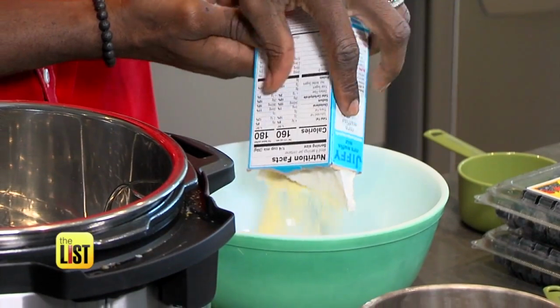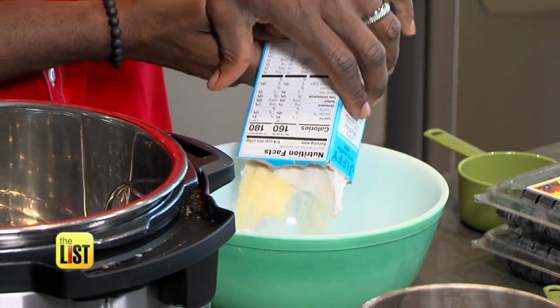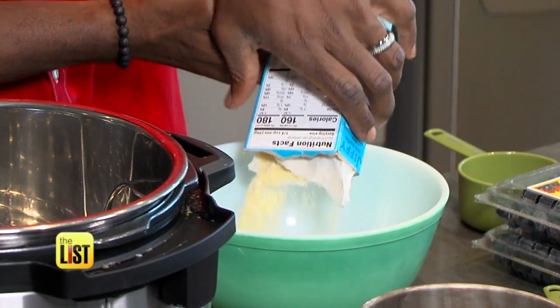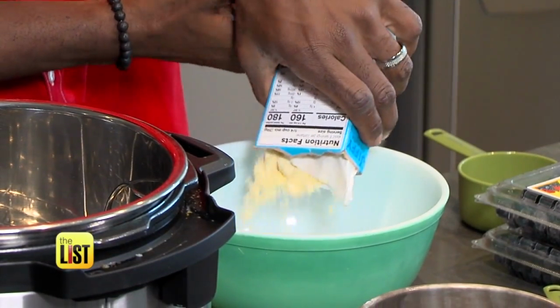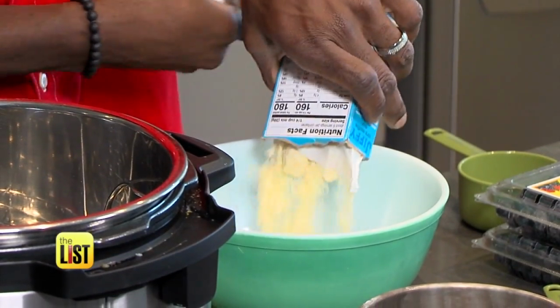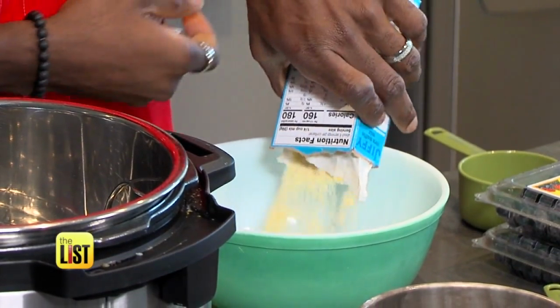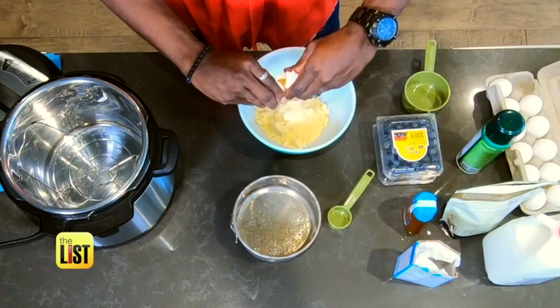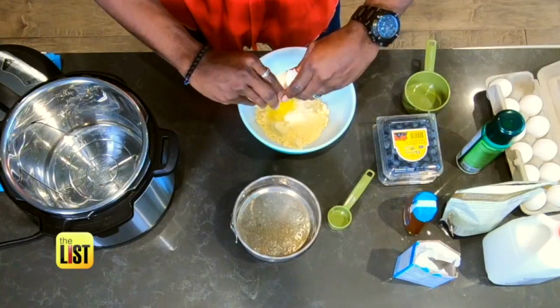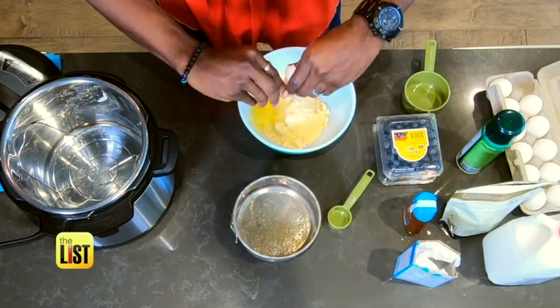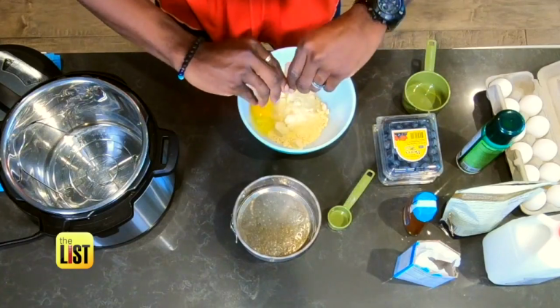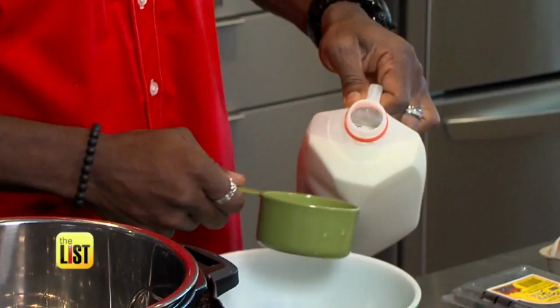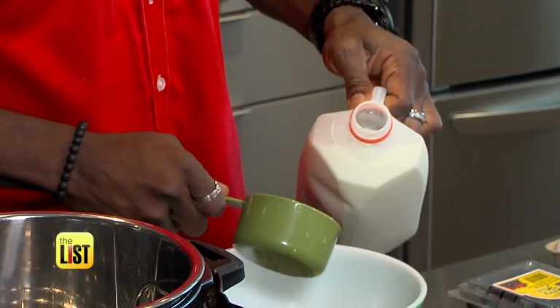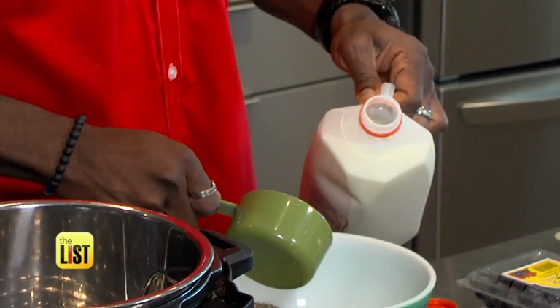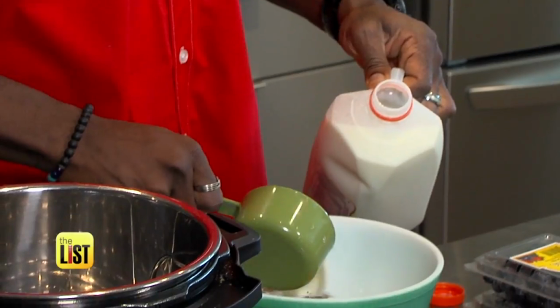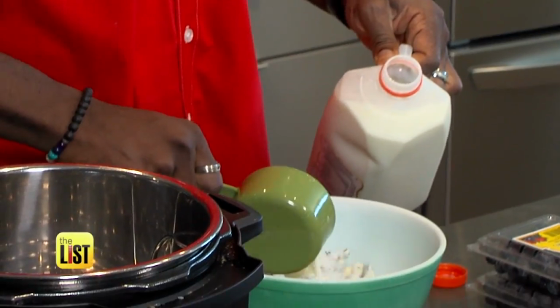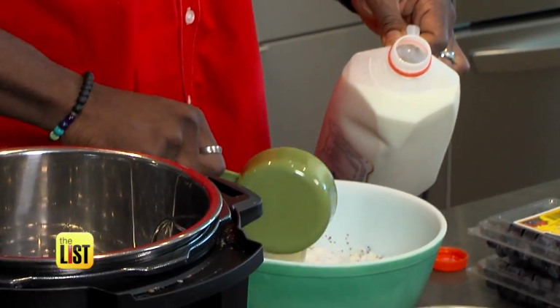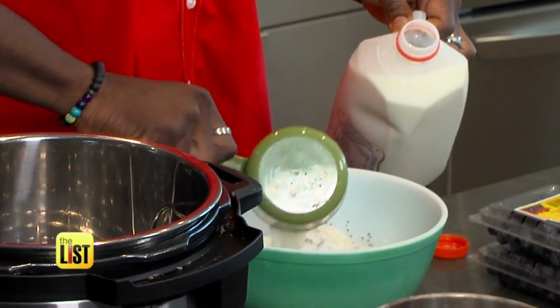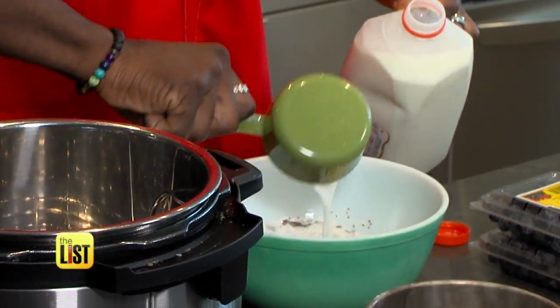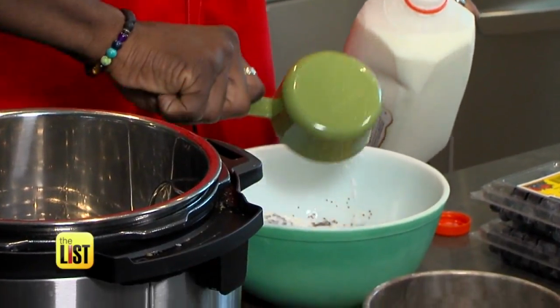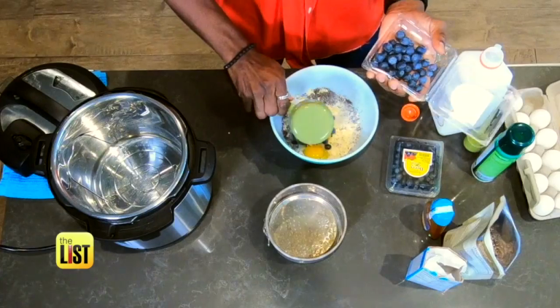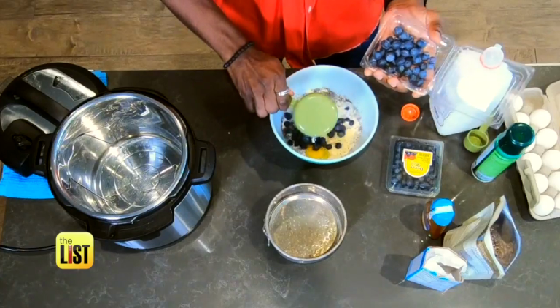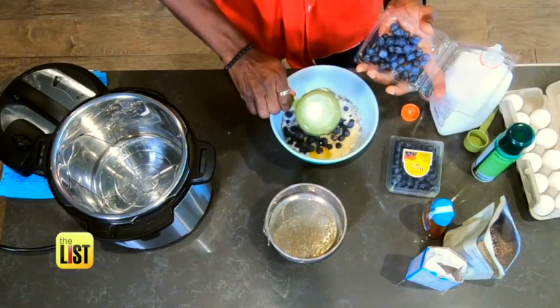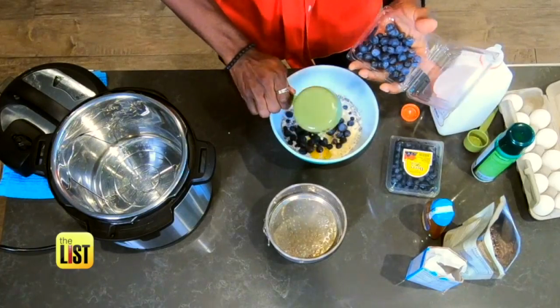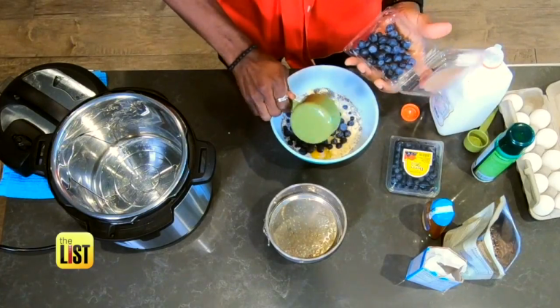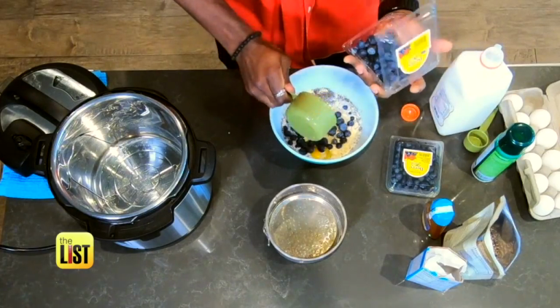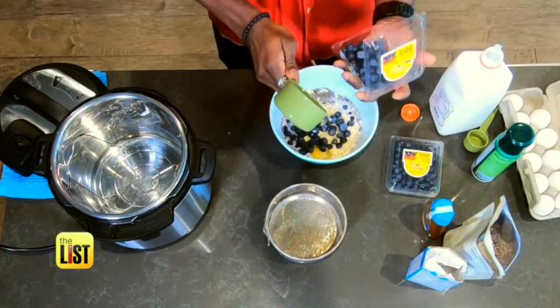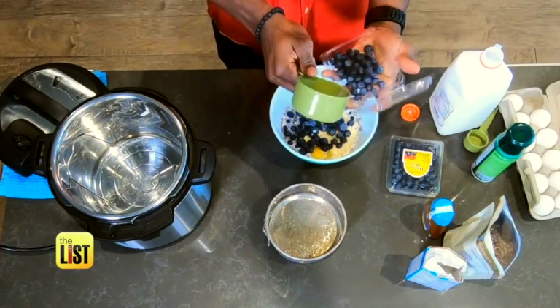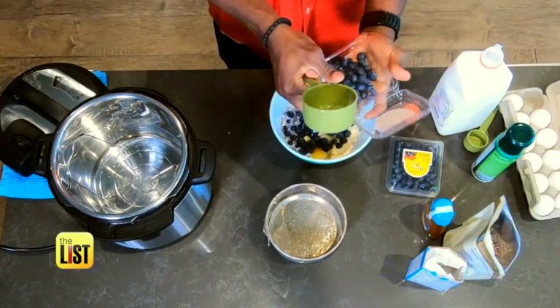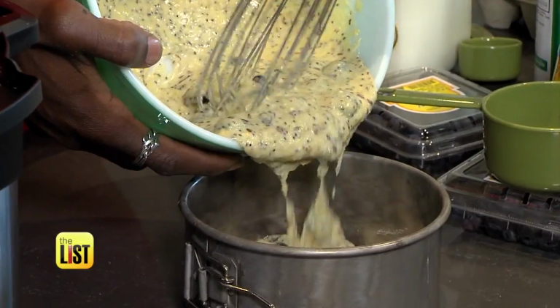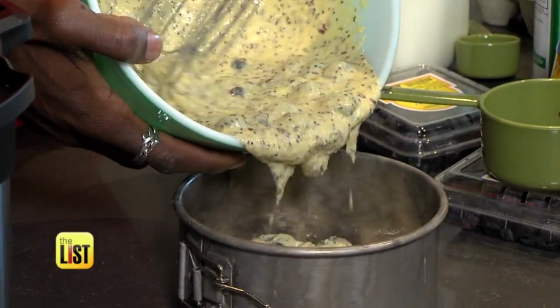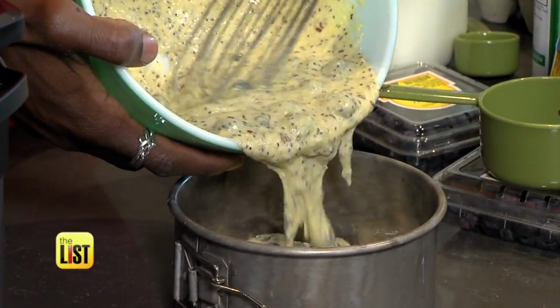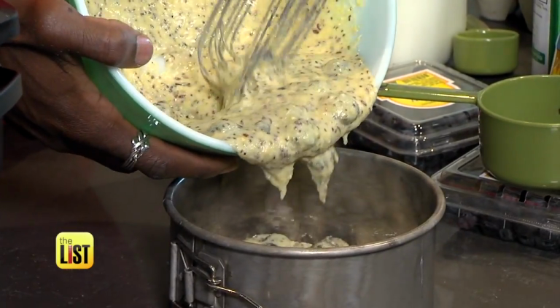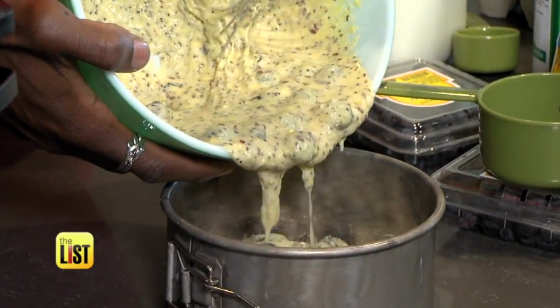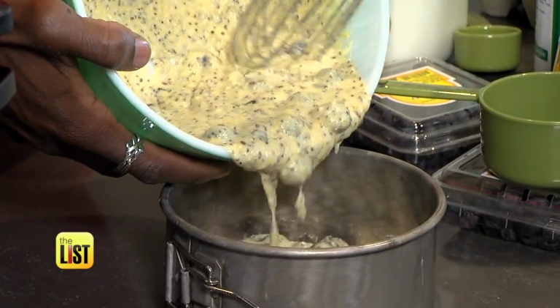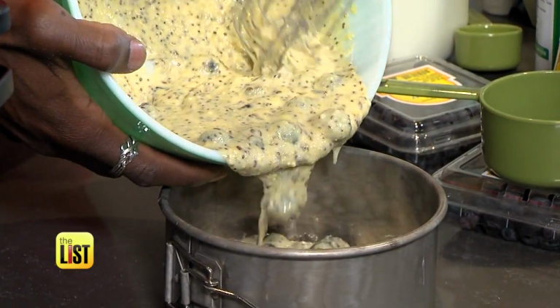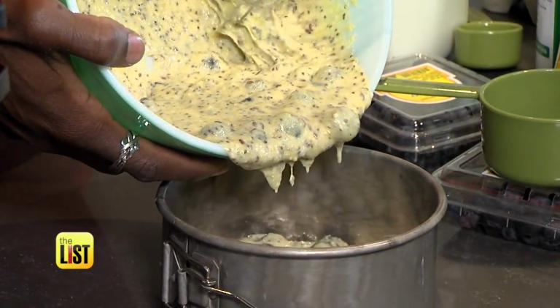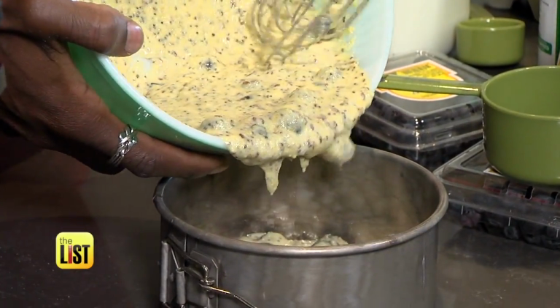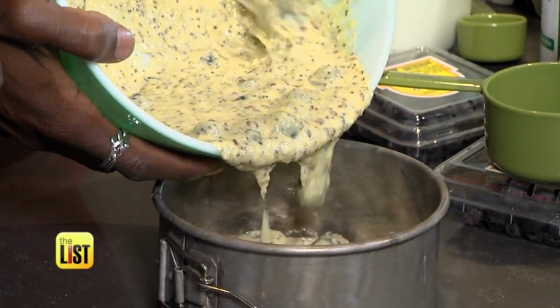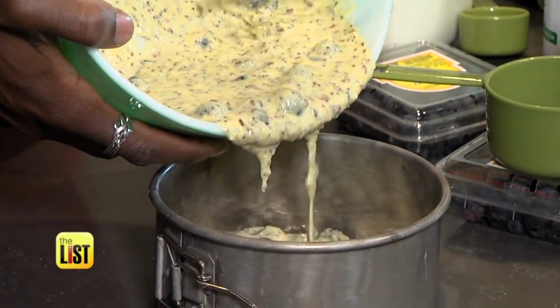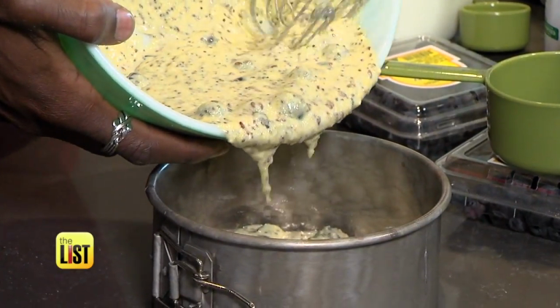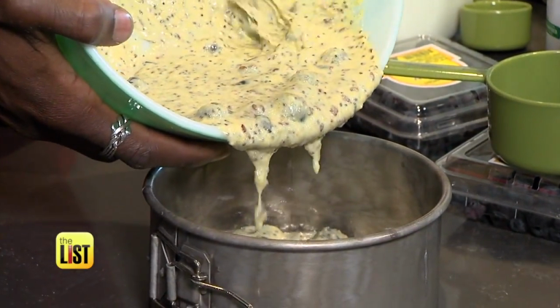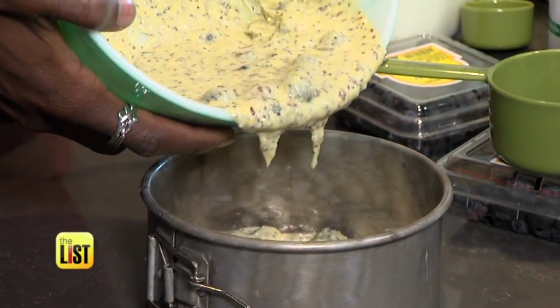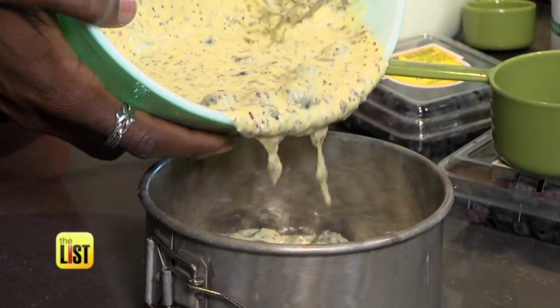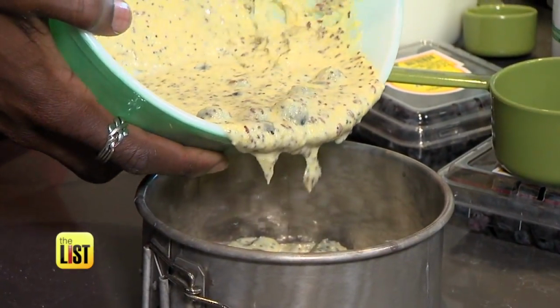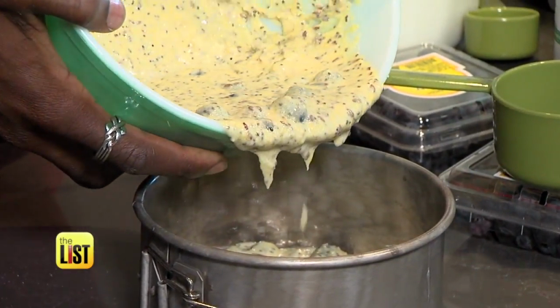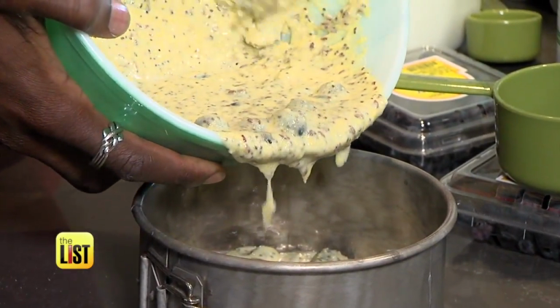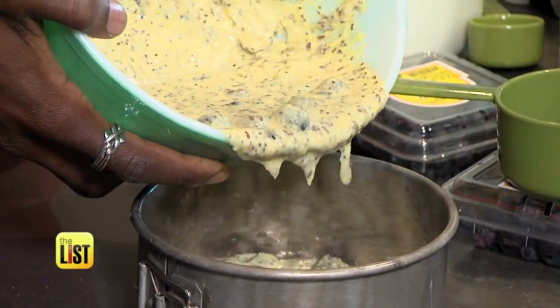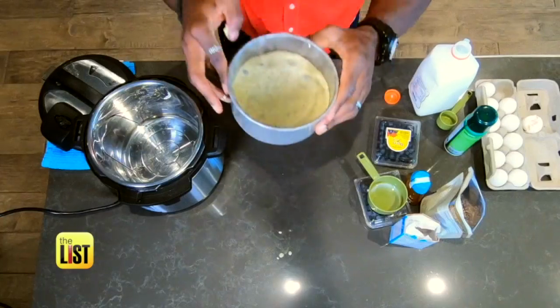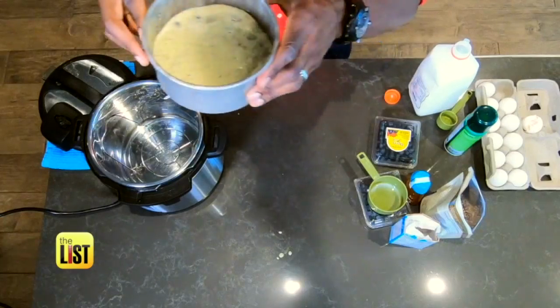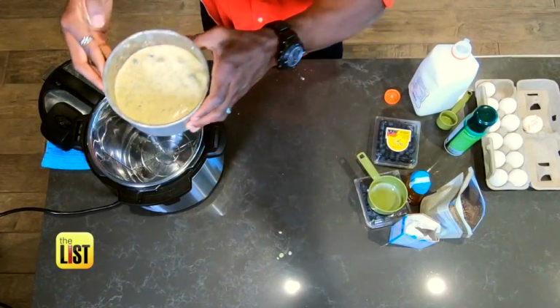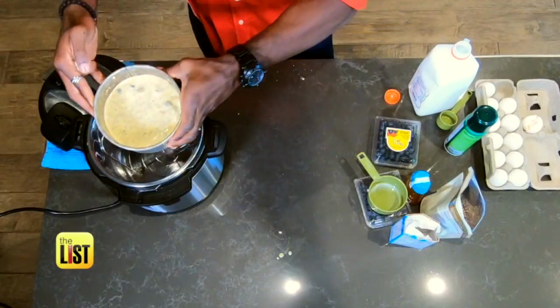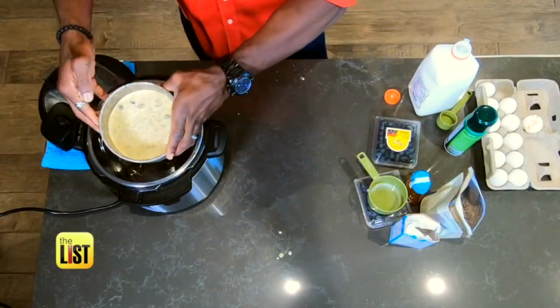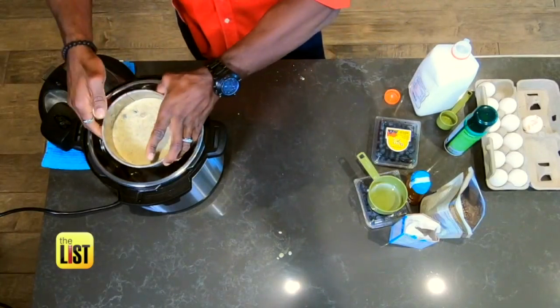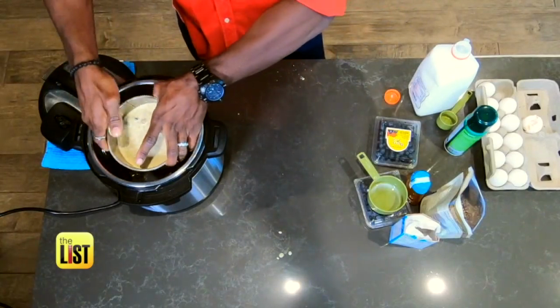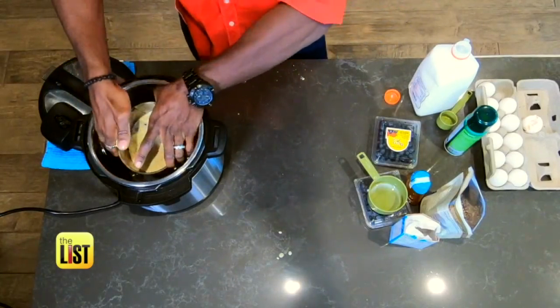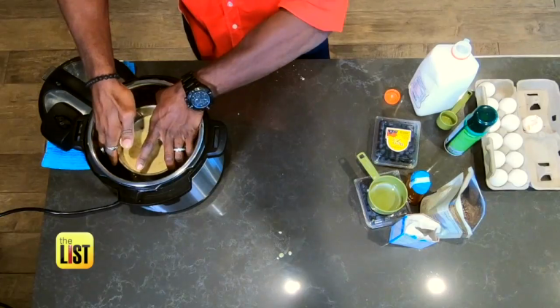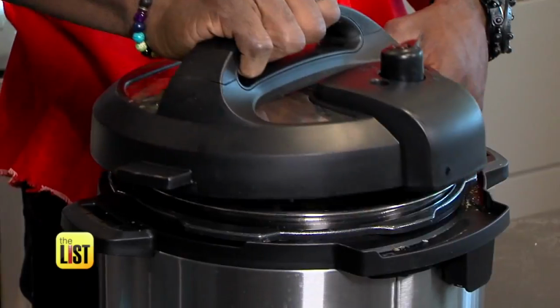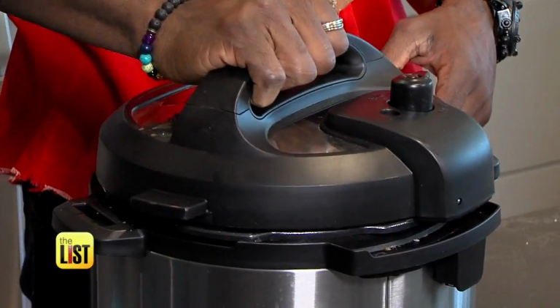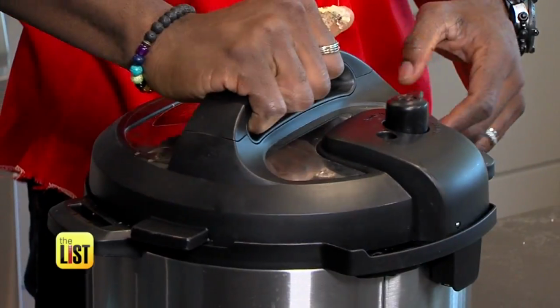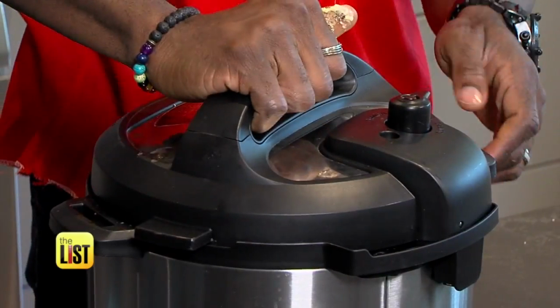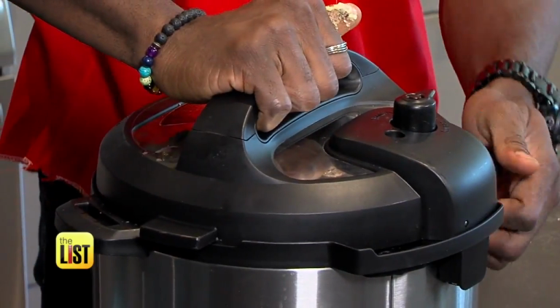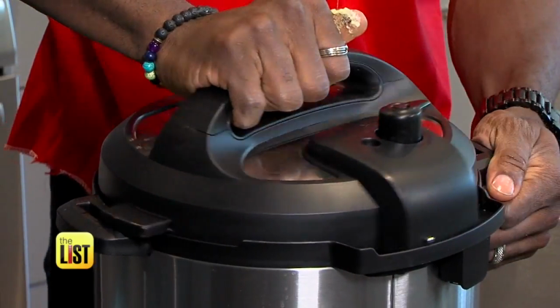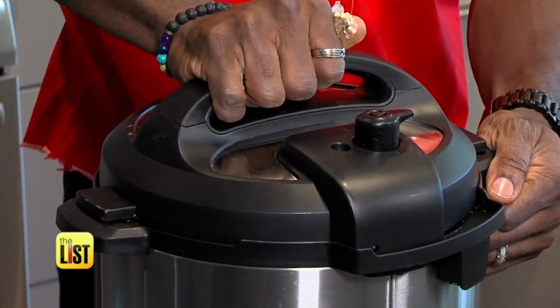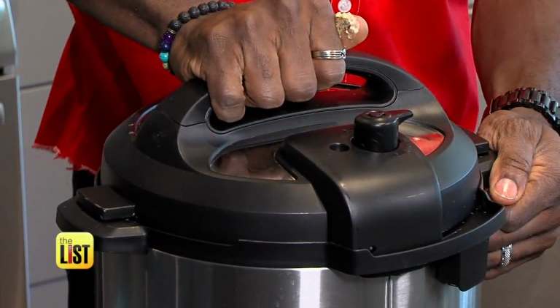First, mix cornmeal, eggs, and milk. Toss in some blueberries, chia, and flax seeds, and pour into a greased baking pan and place into the Instant Pot.